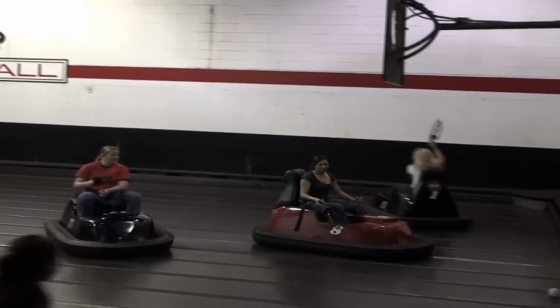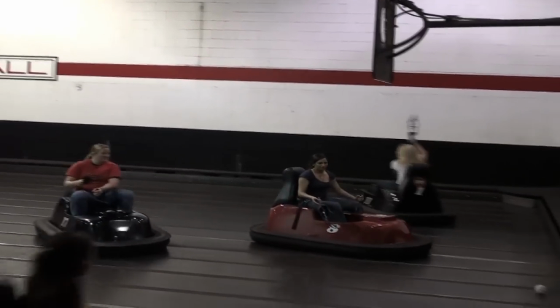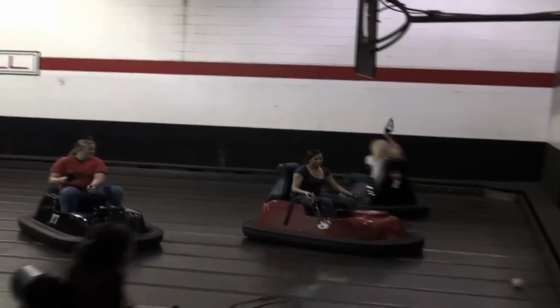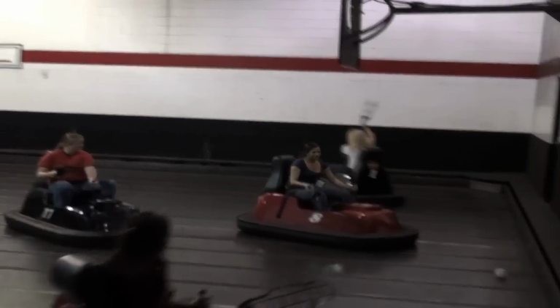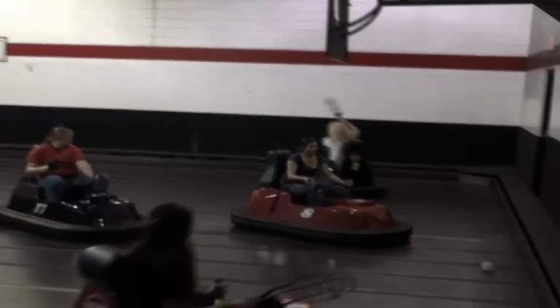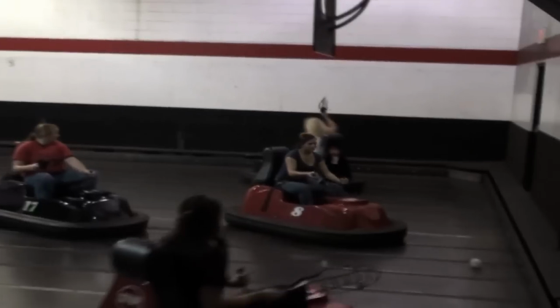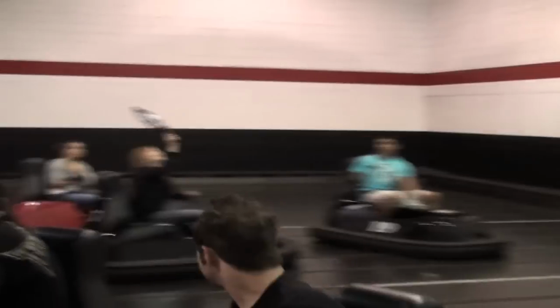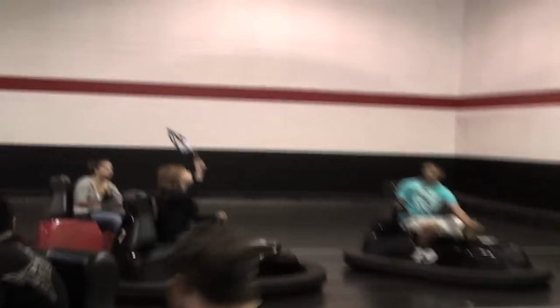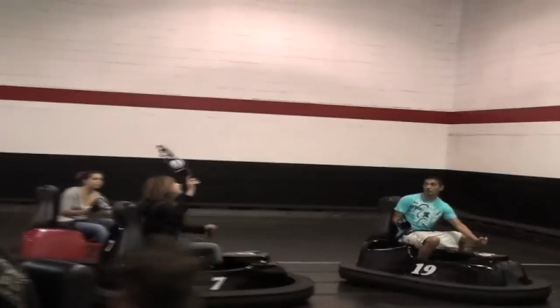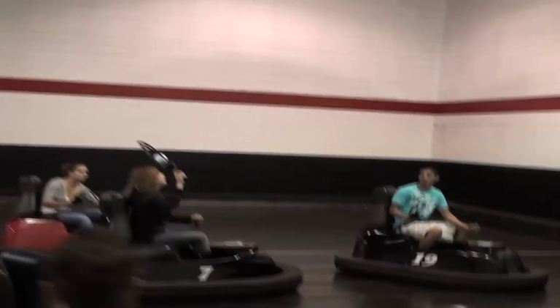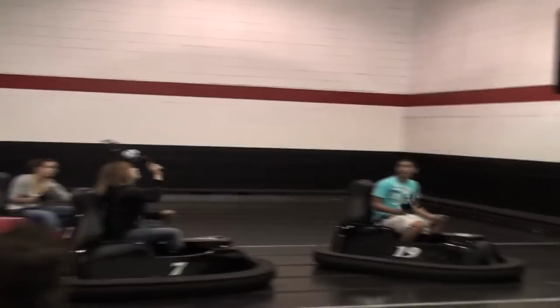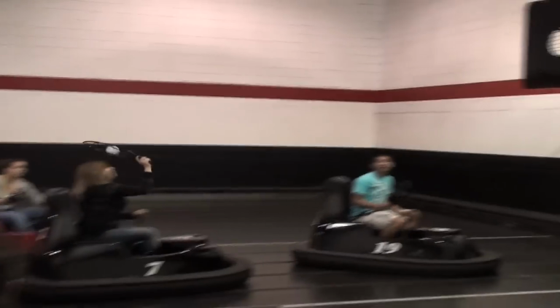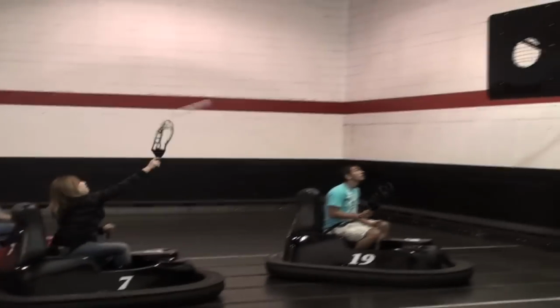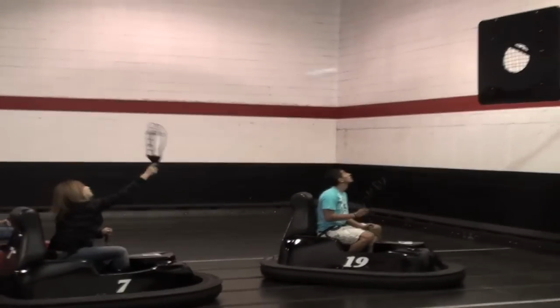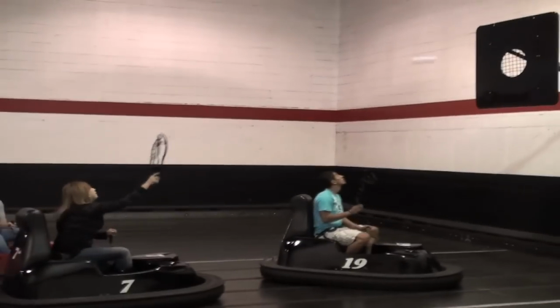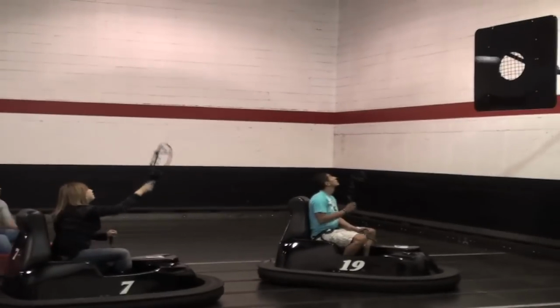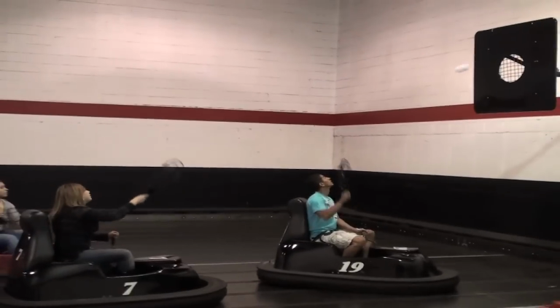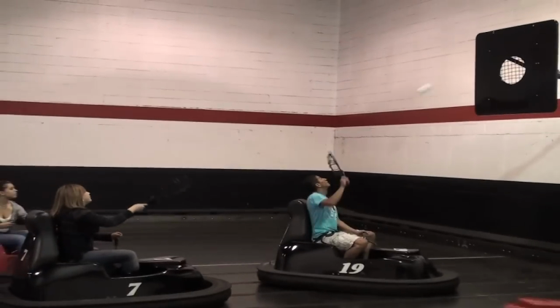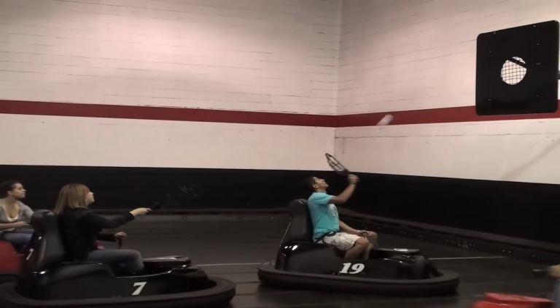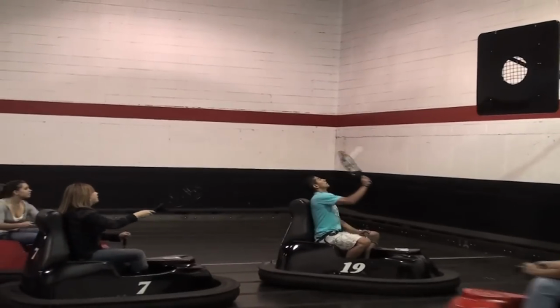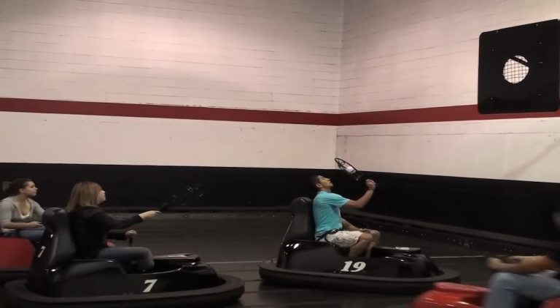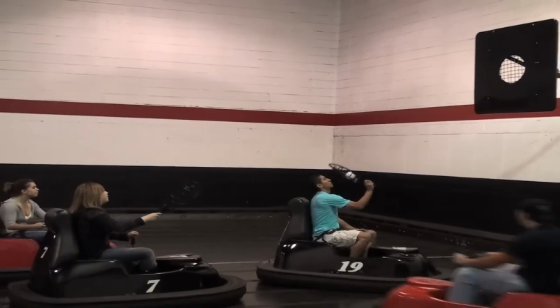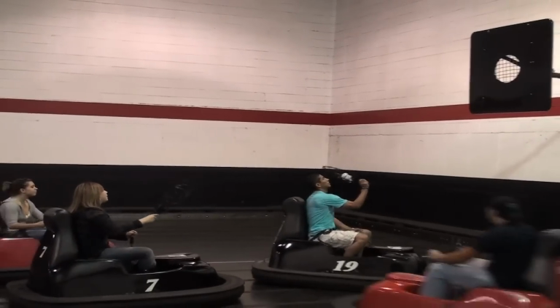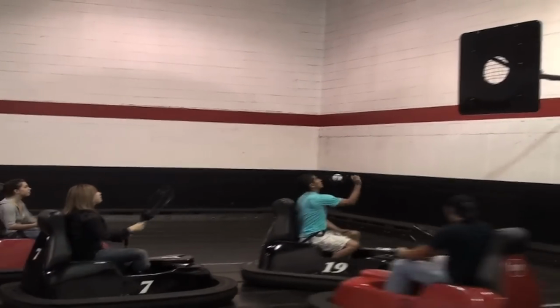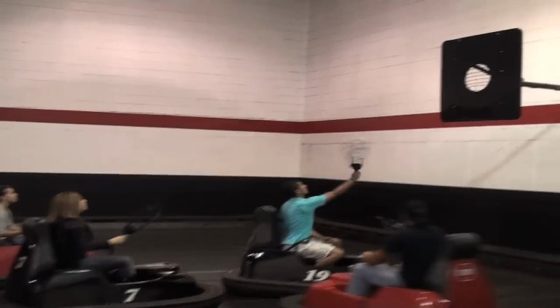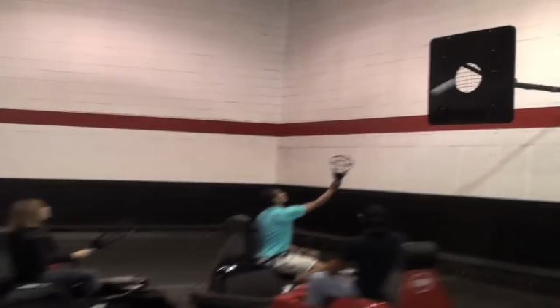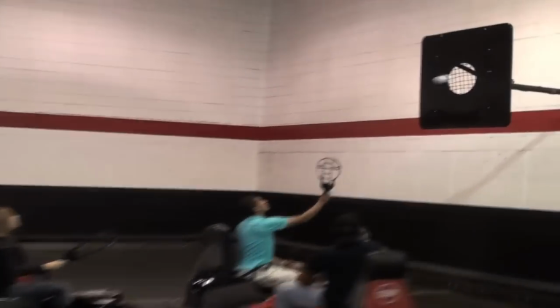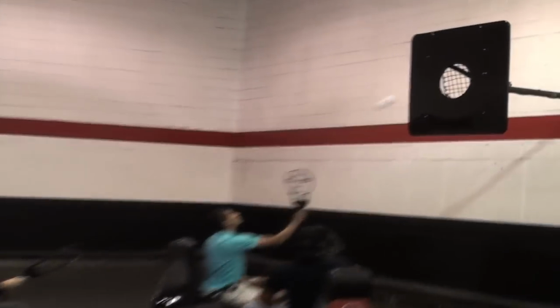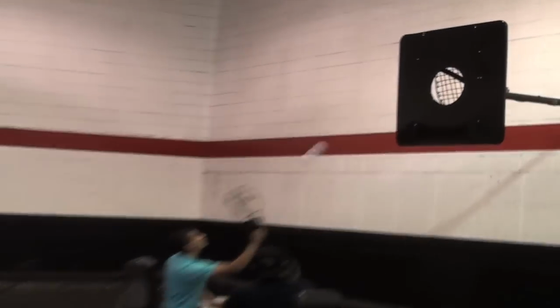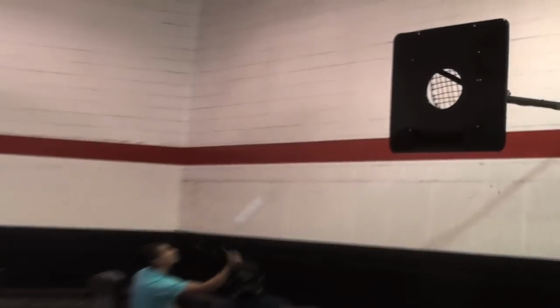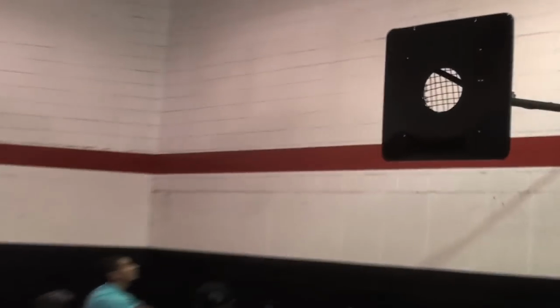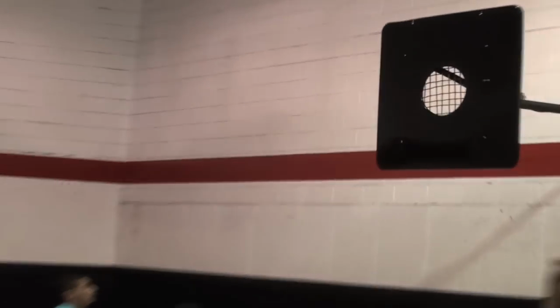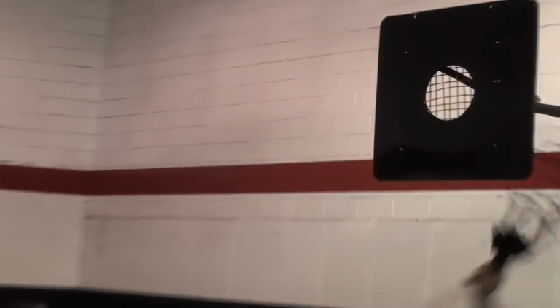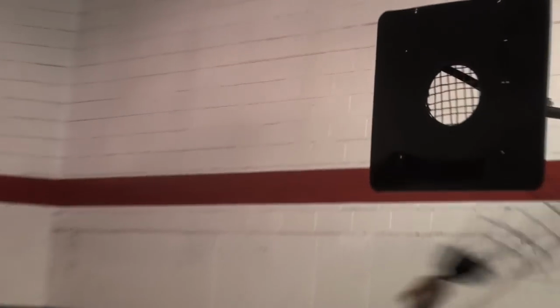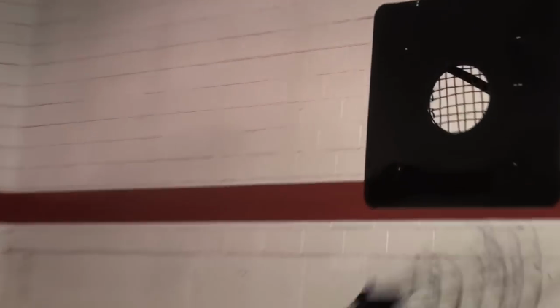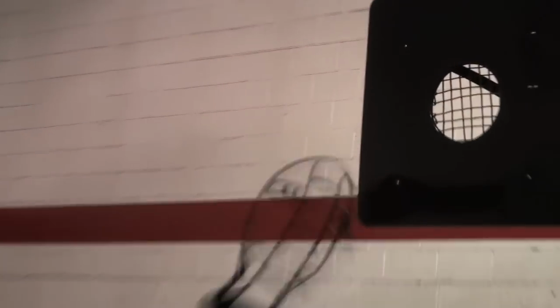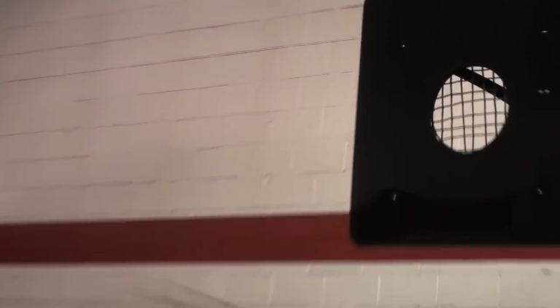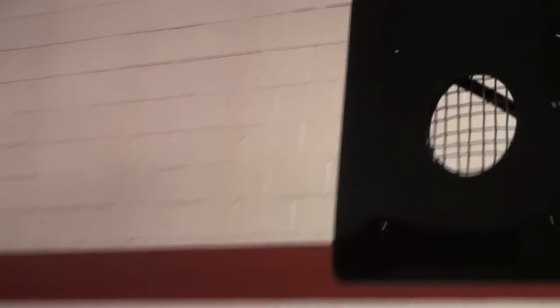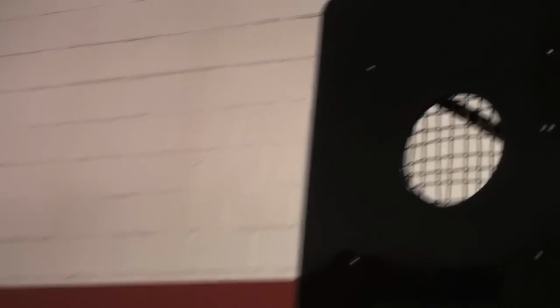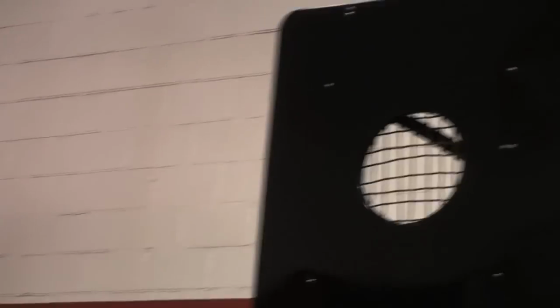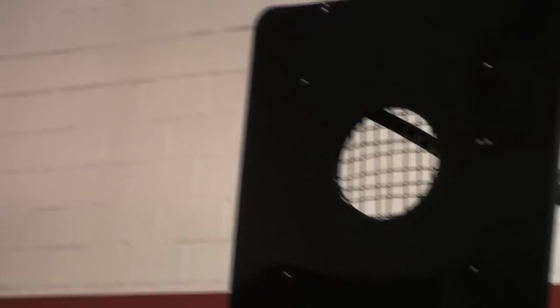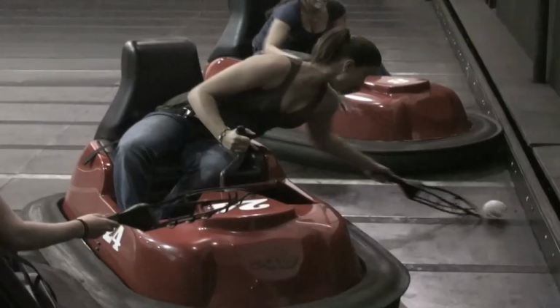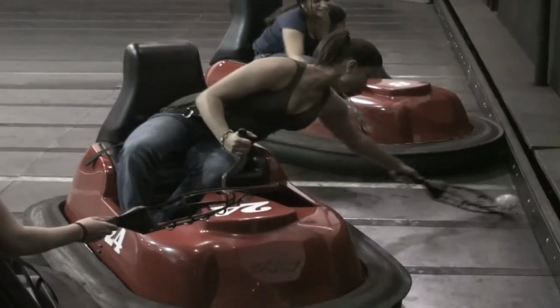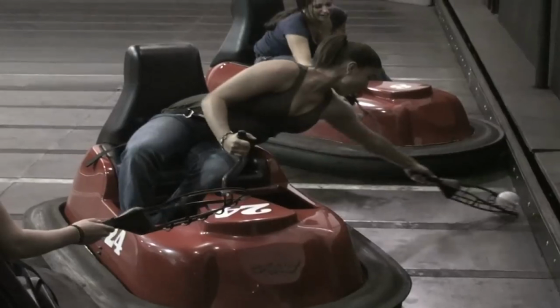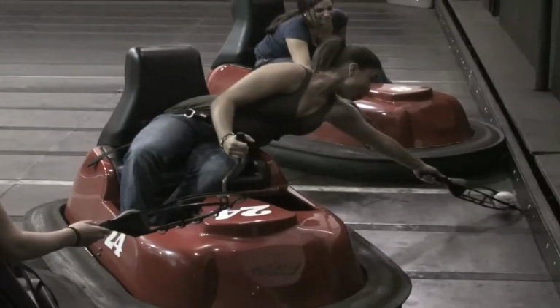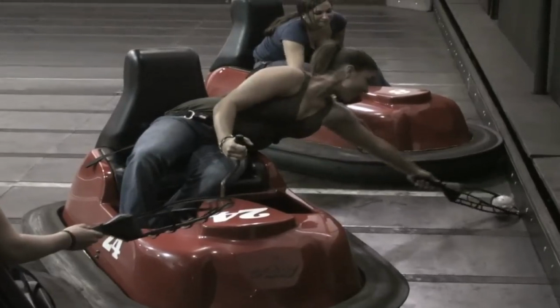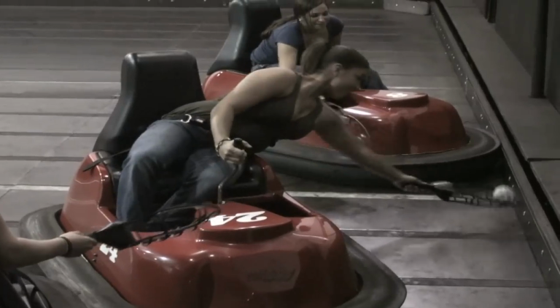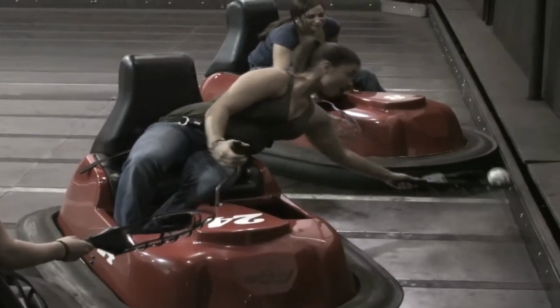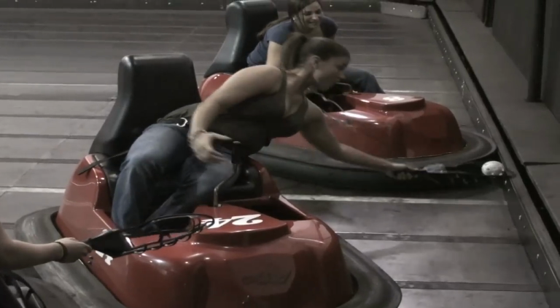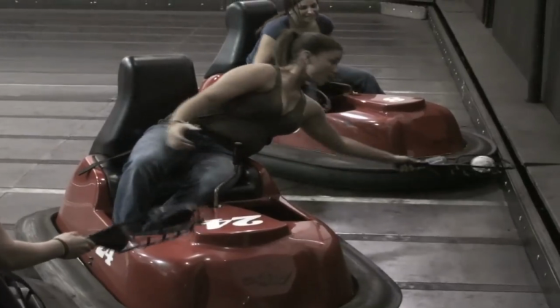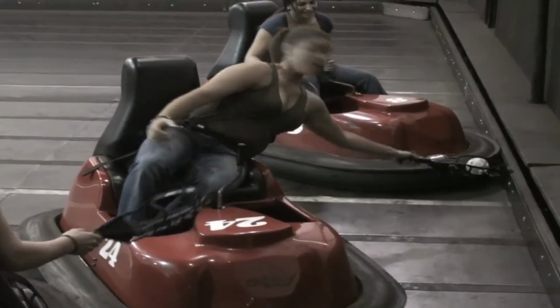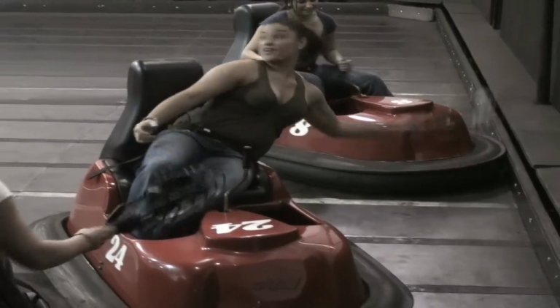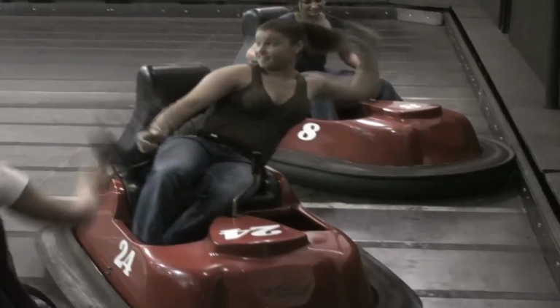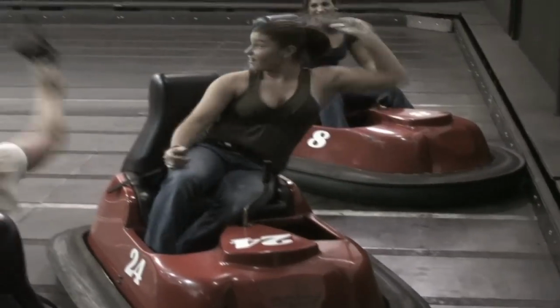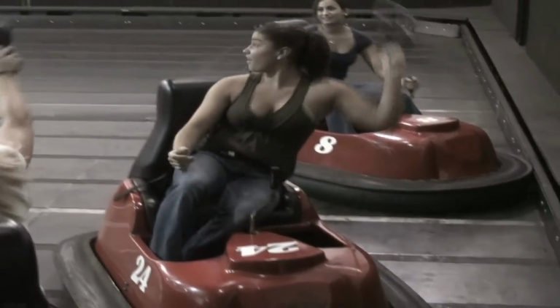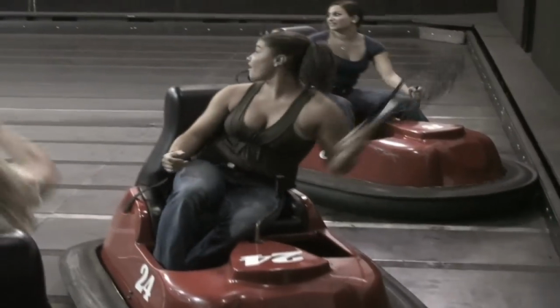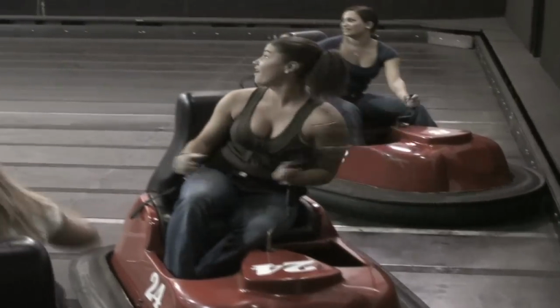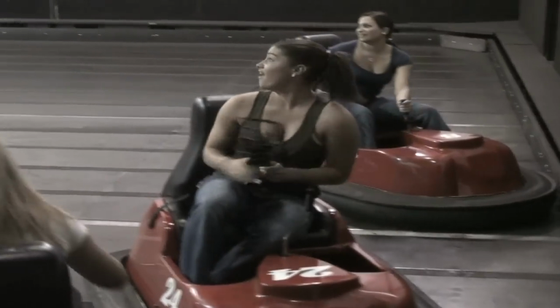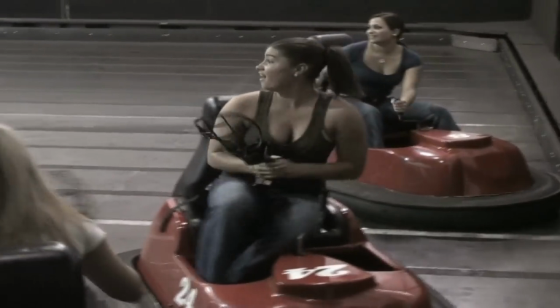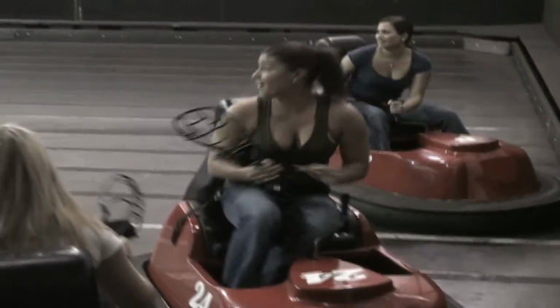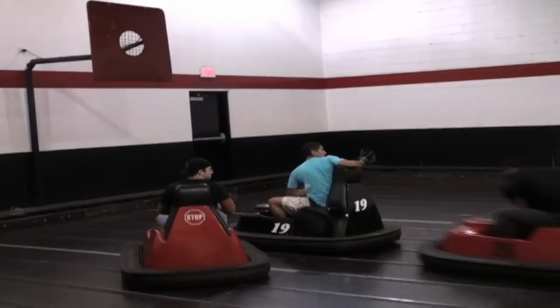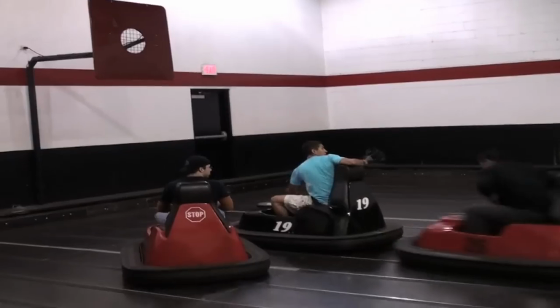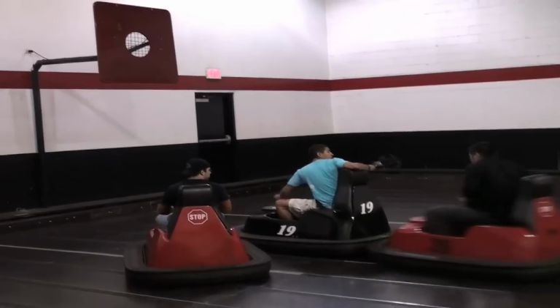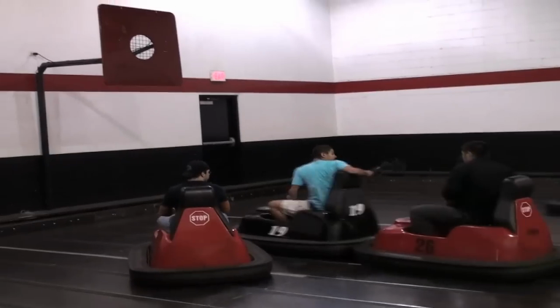Before we allow you to step into the court, however, there are a few things you must know regarding safety and the rules of the game, and for this we'll need your undivided attention.